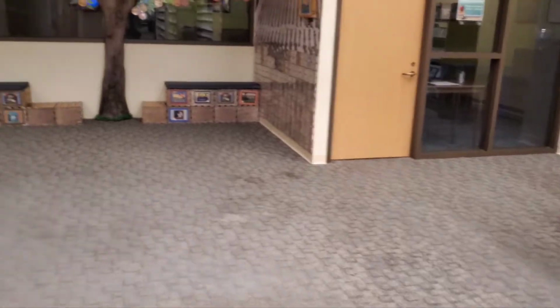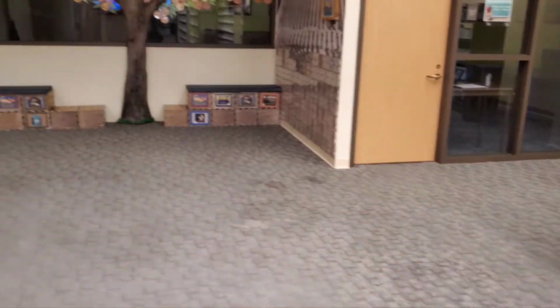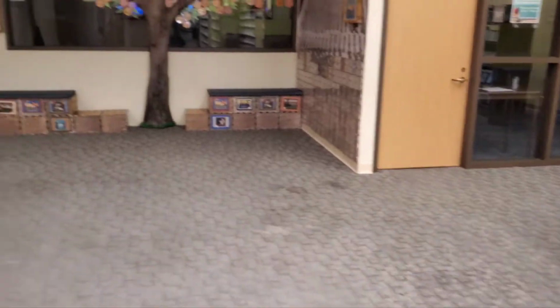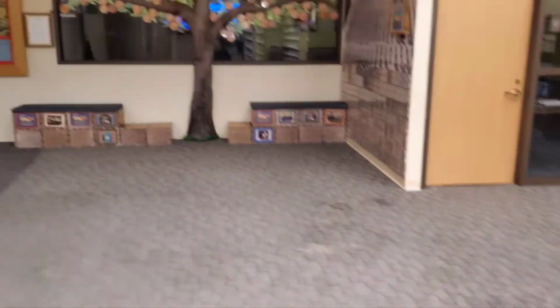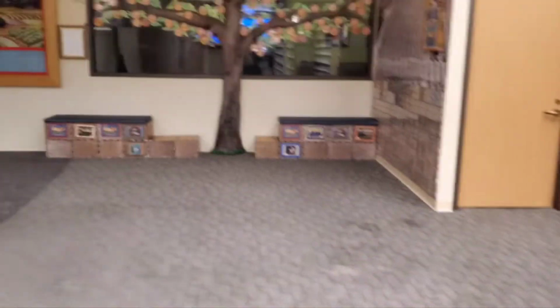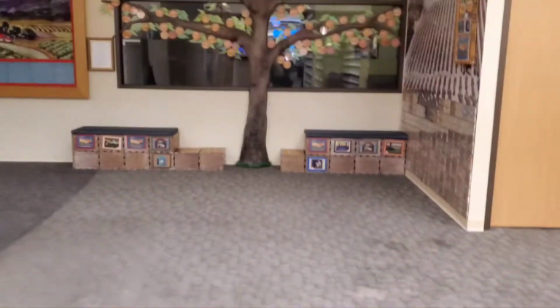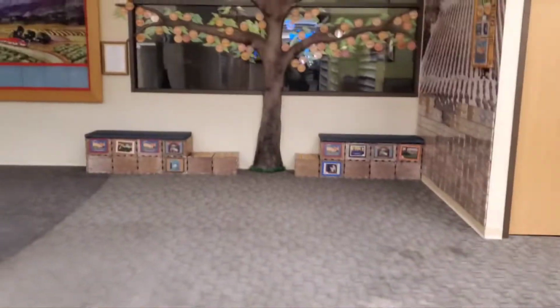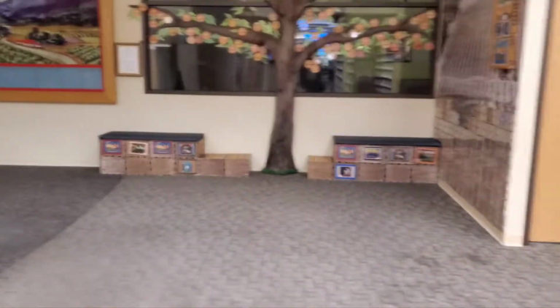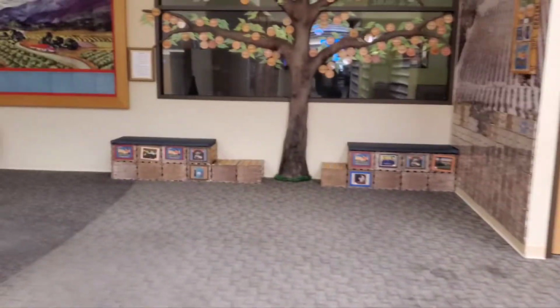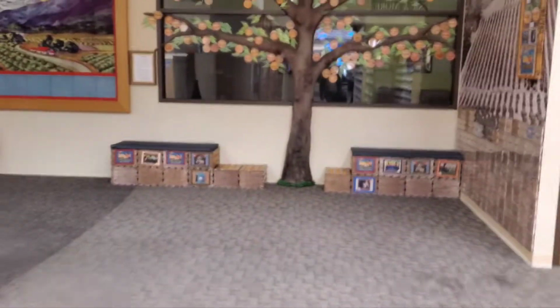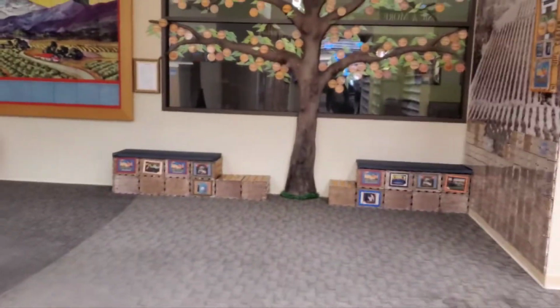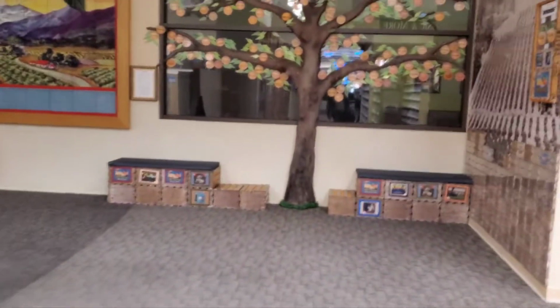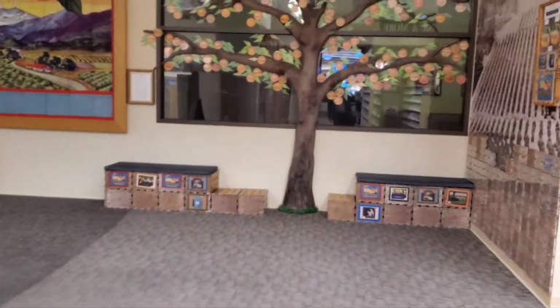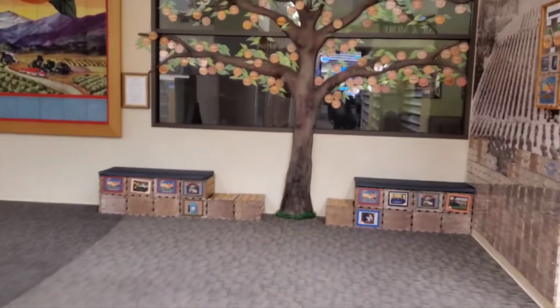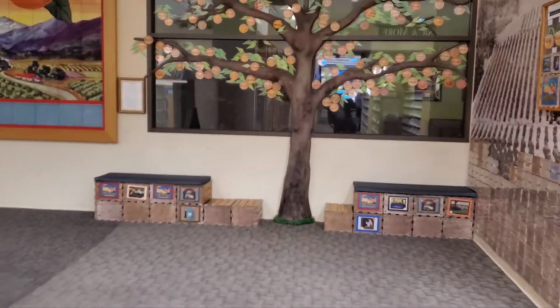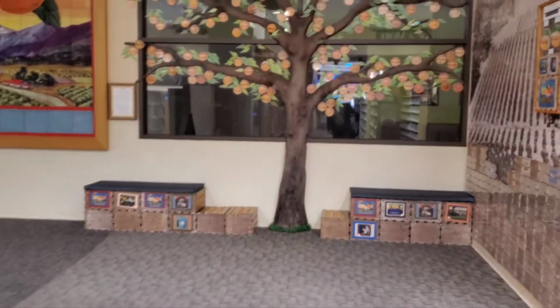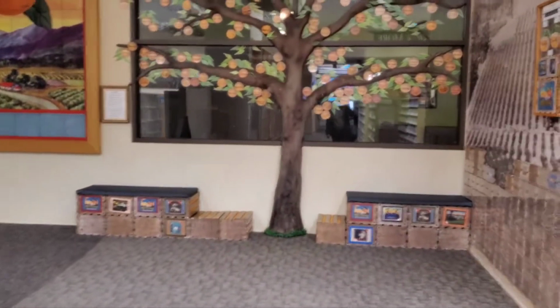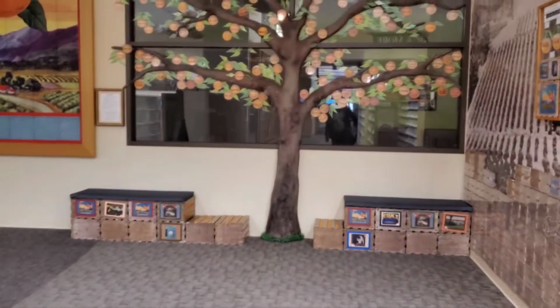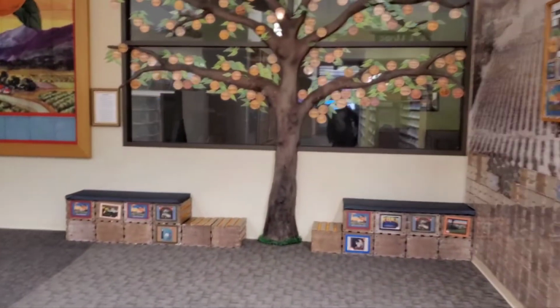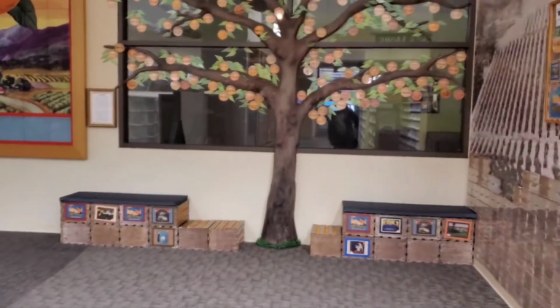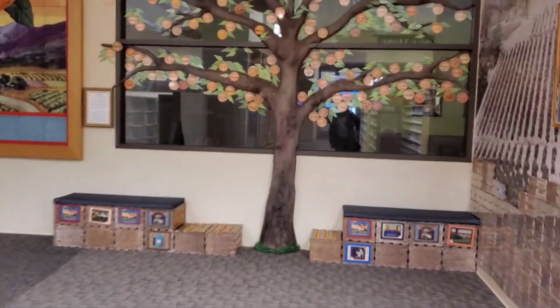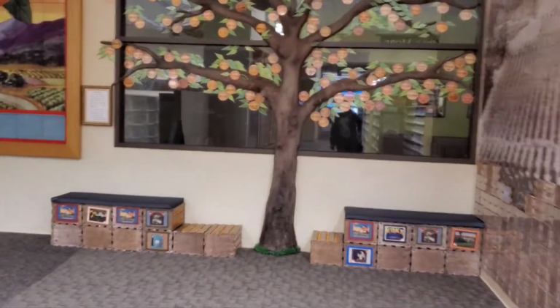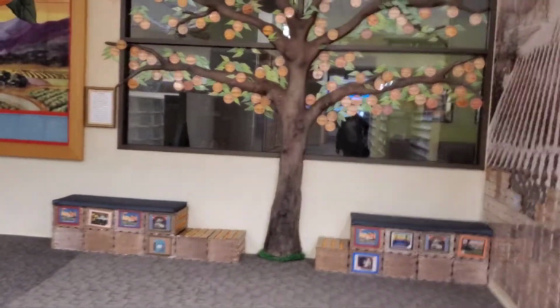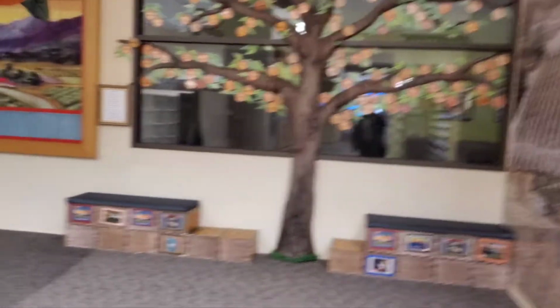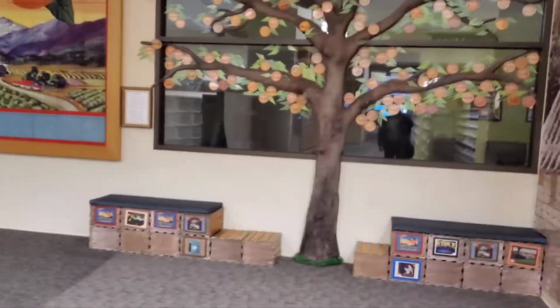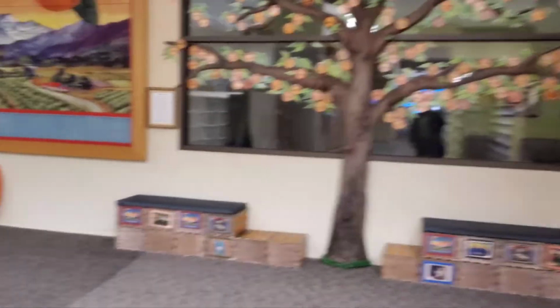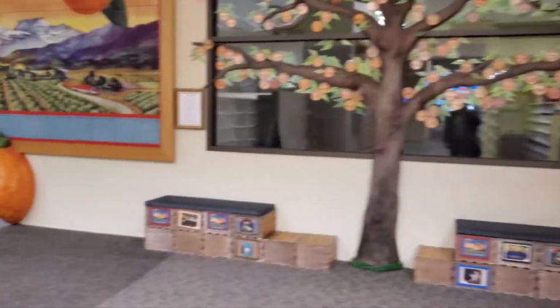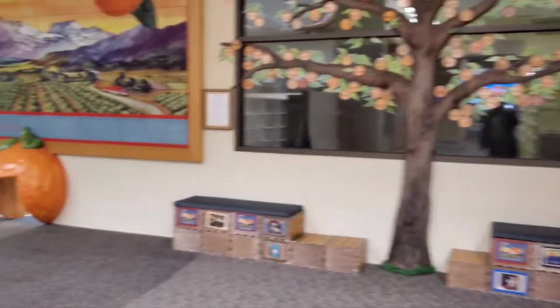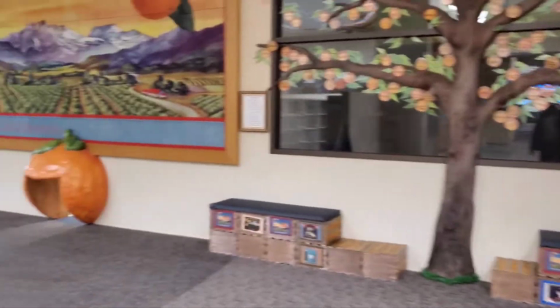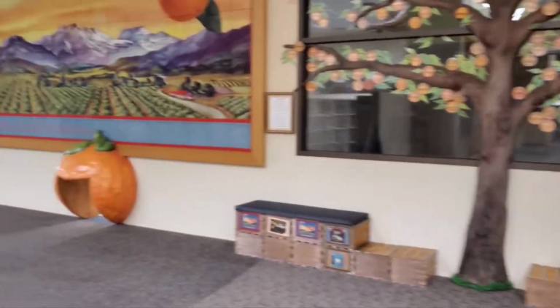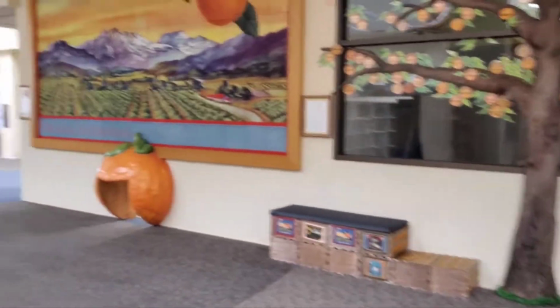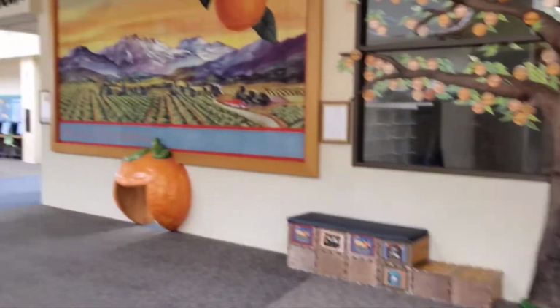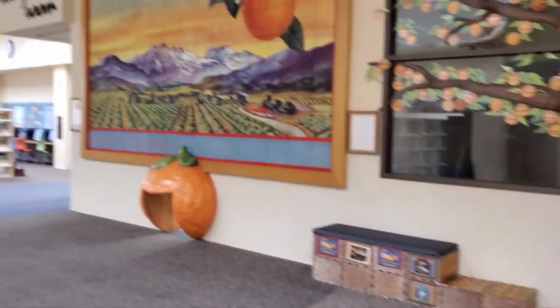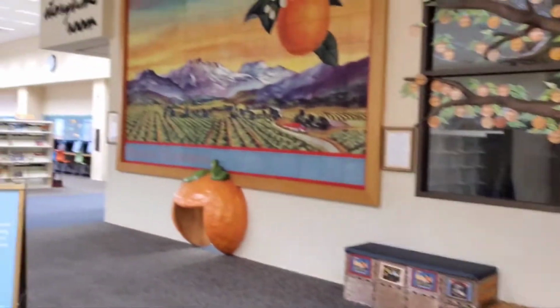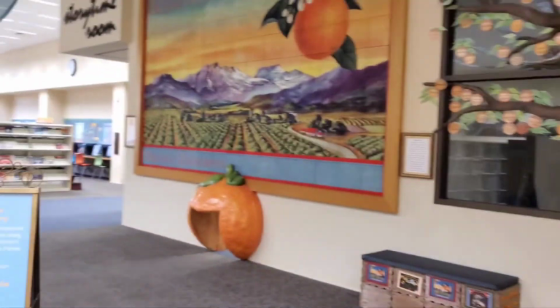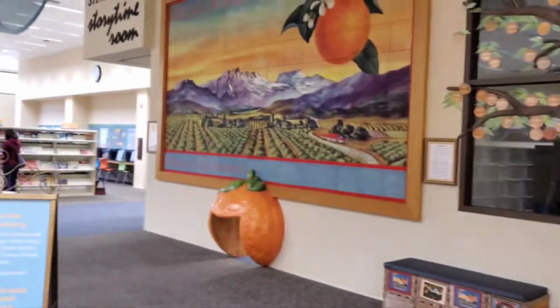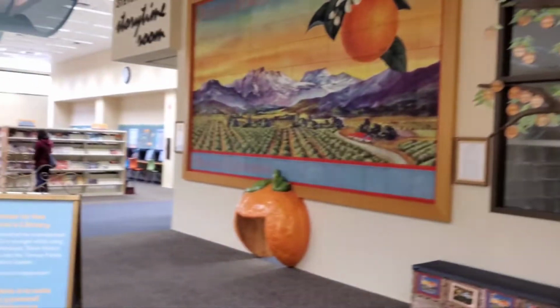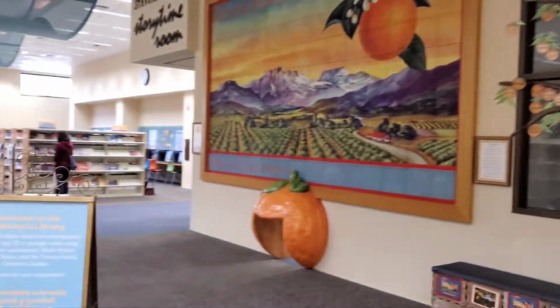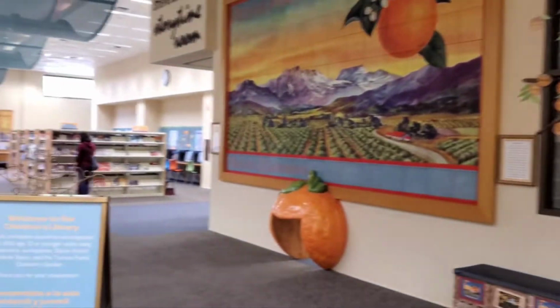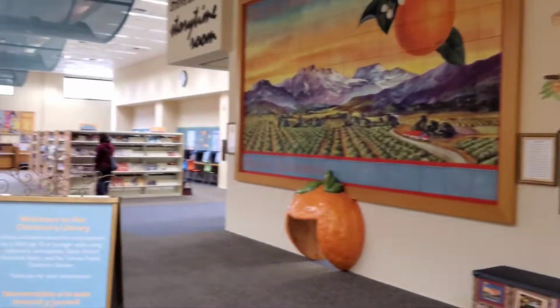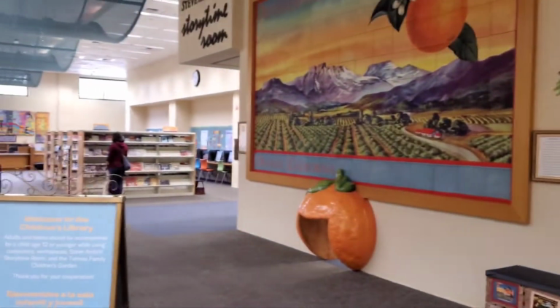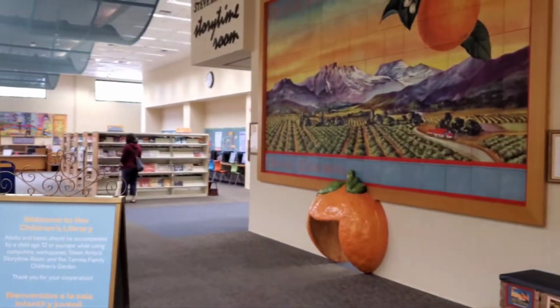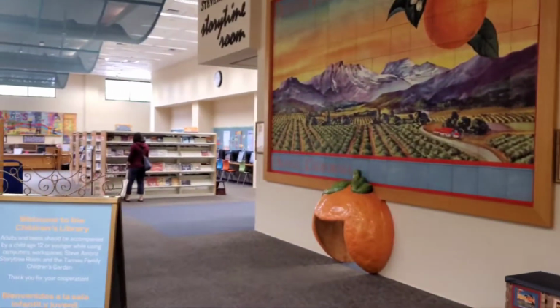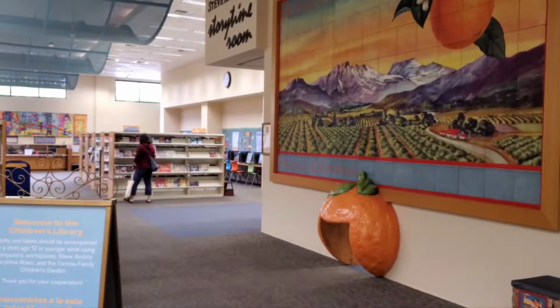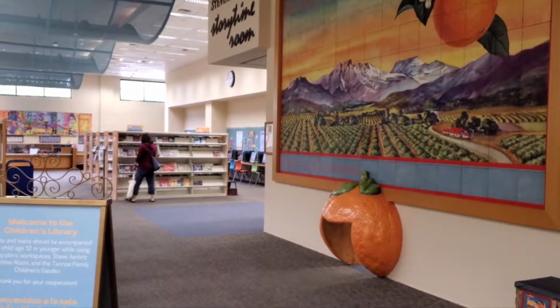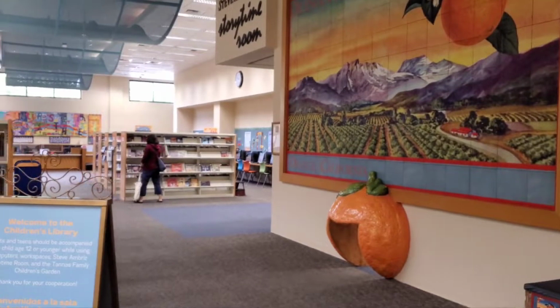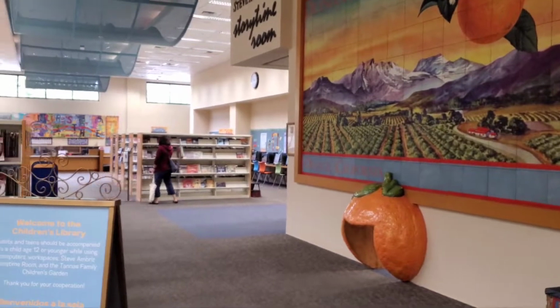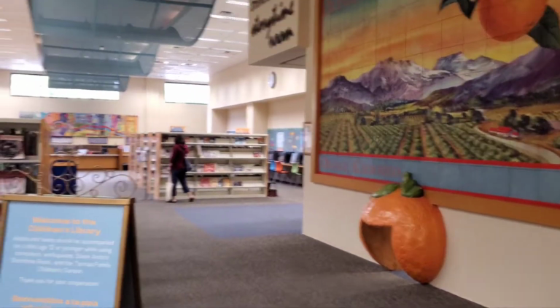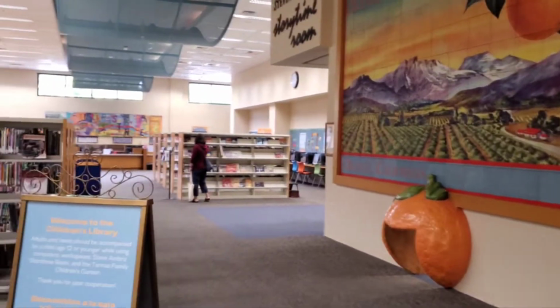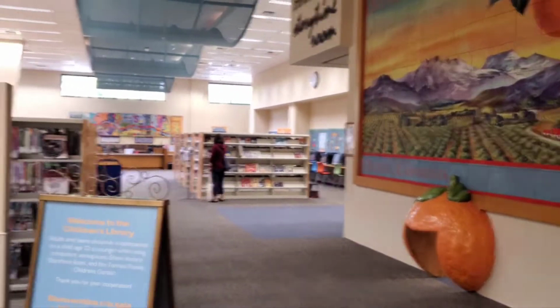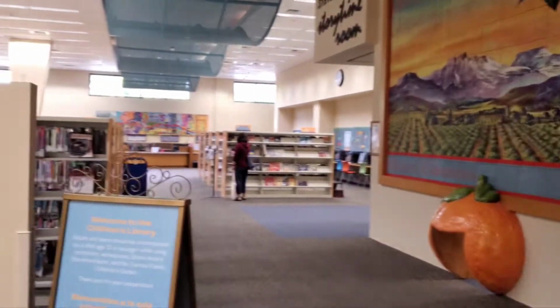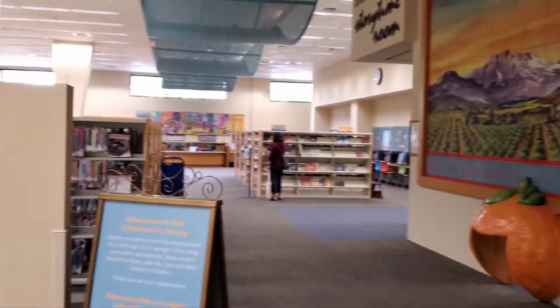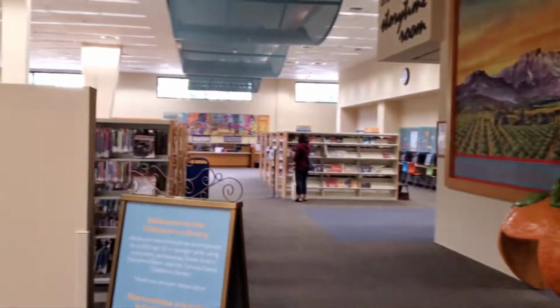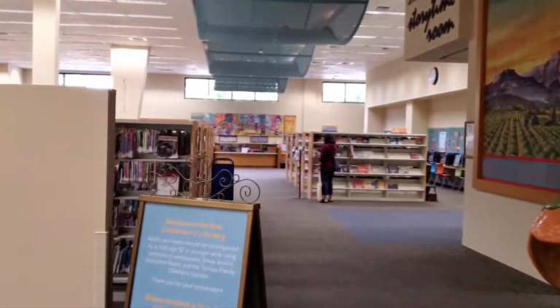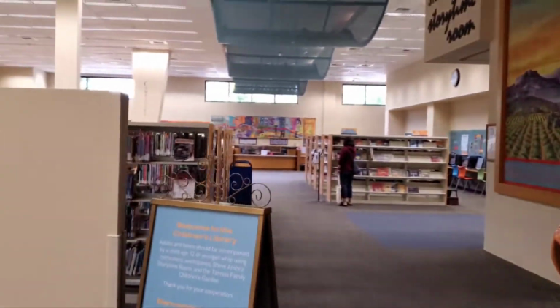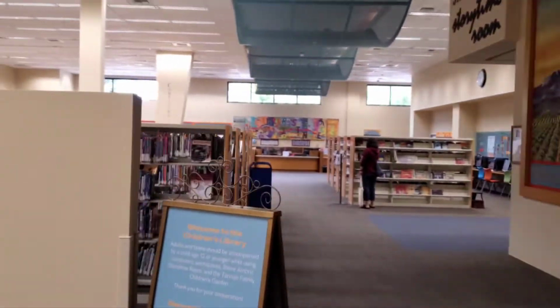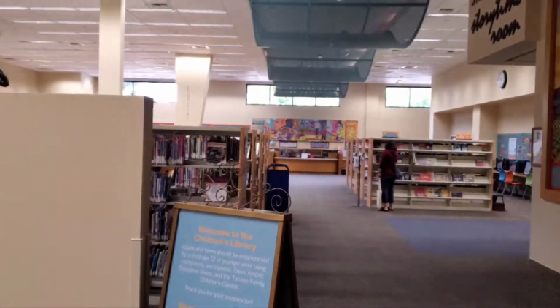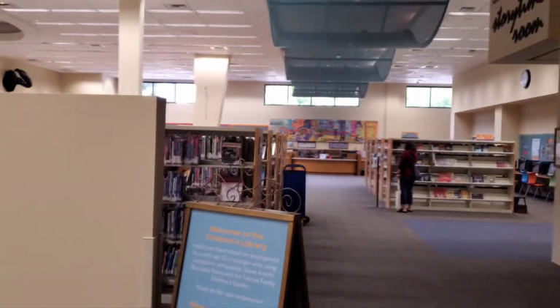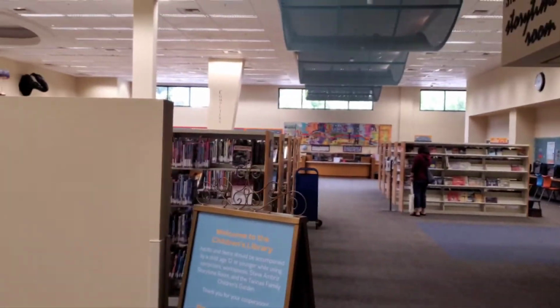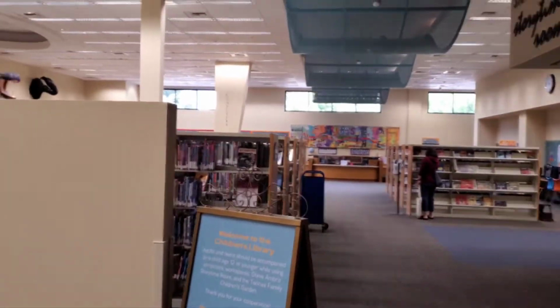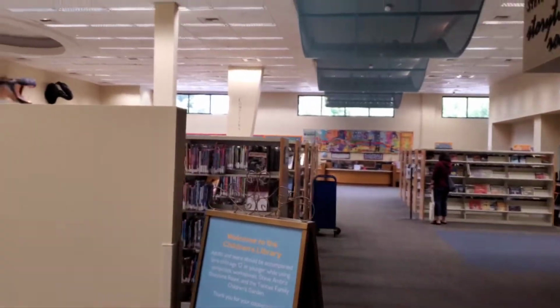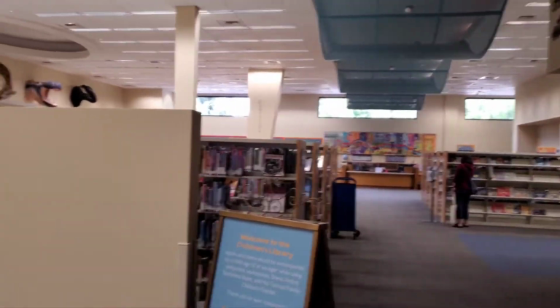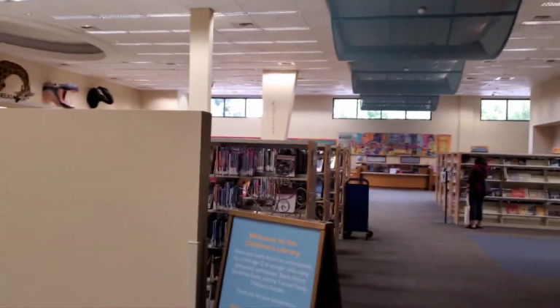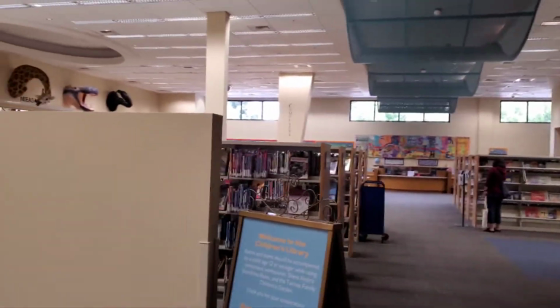And this would be the children's section right here — pretty big area.